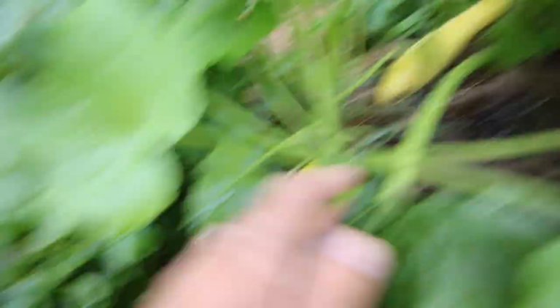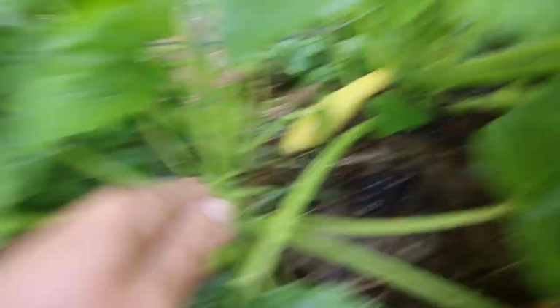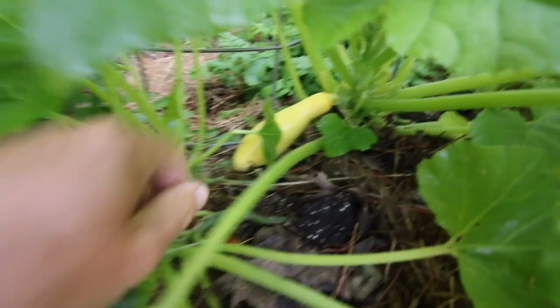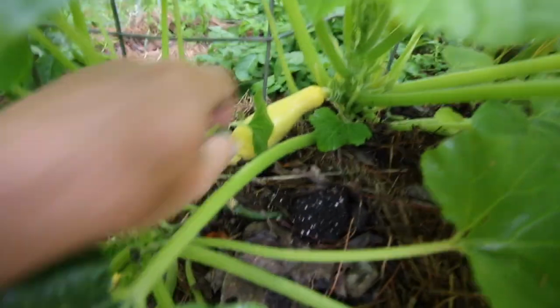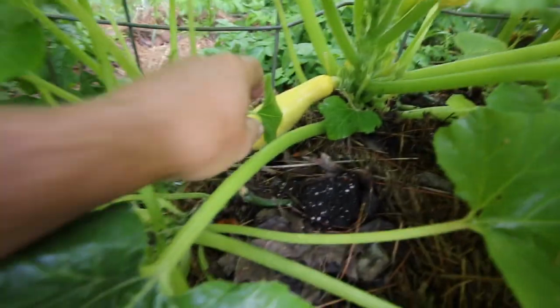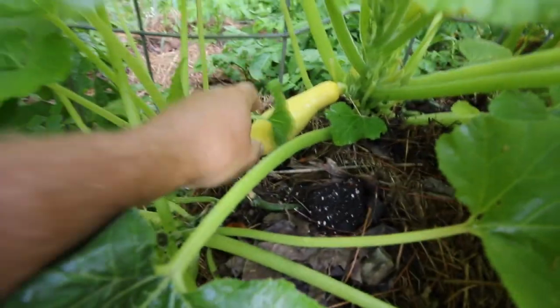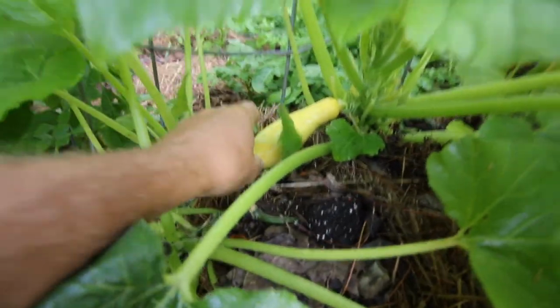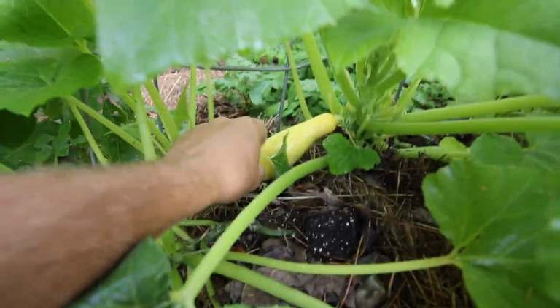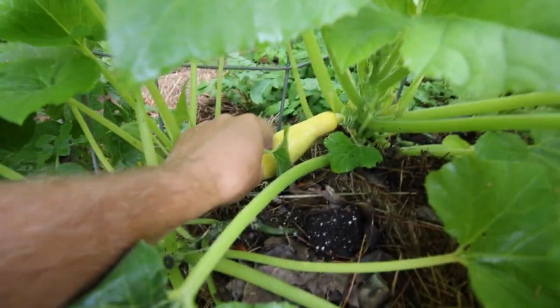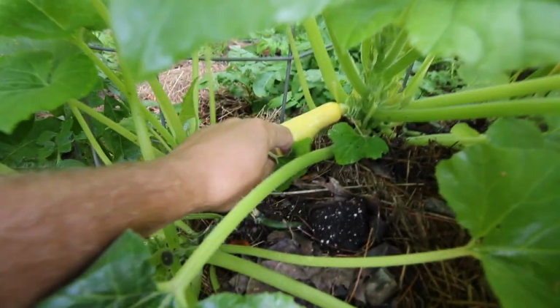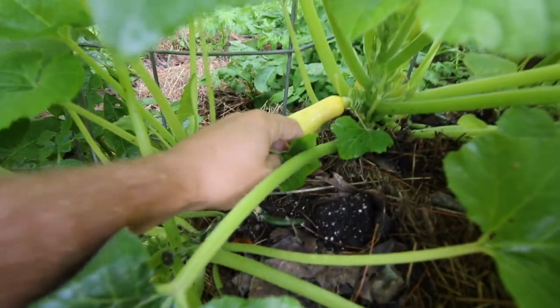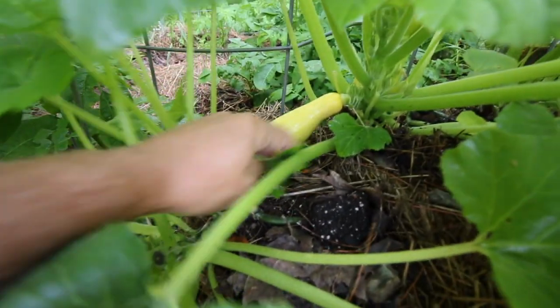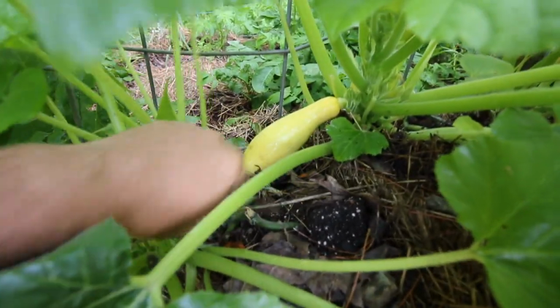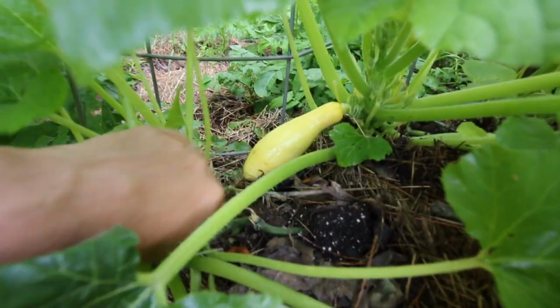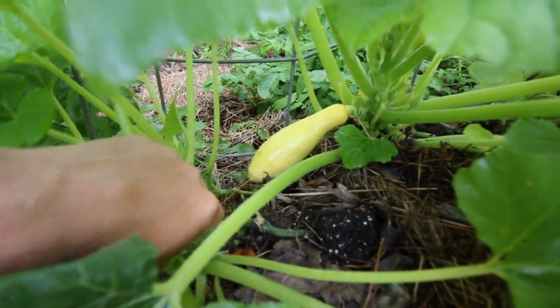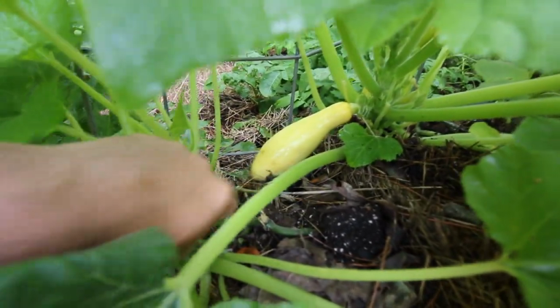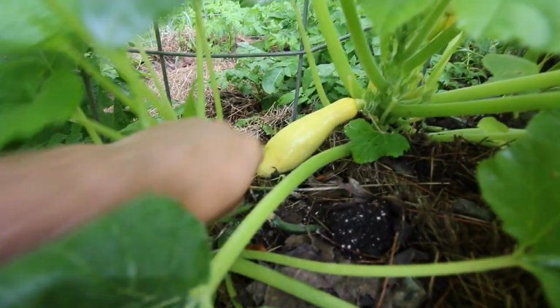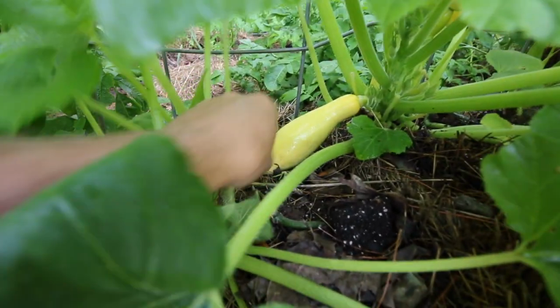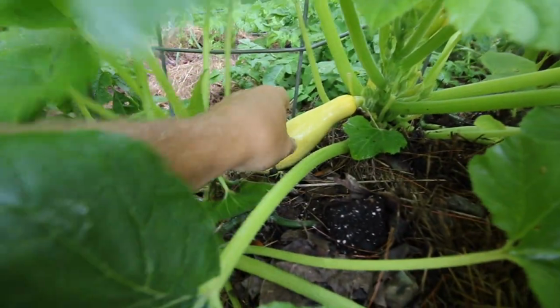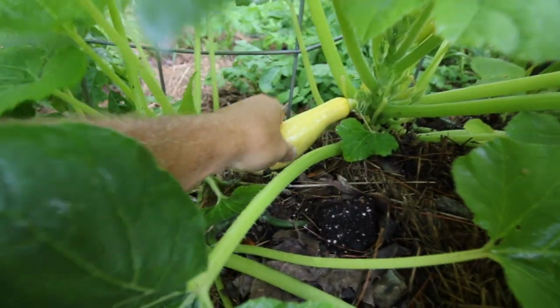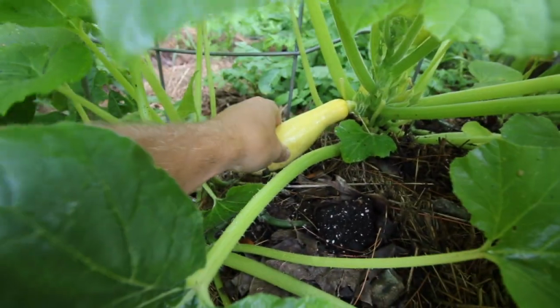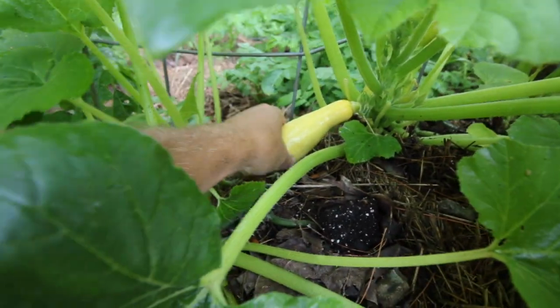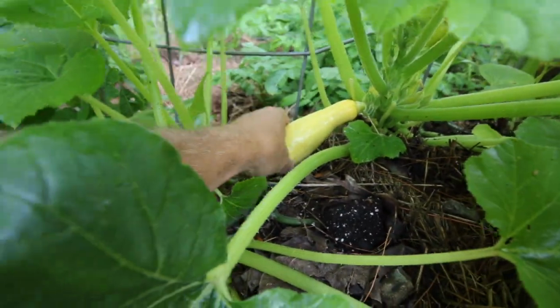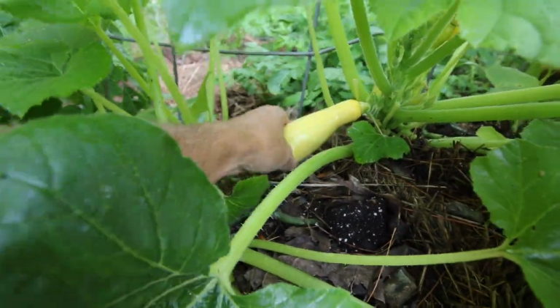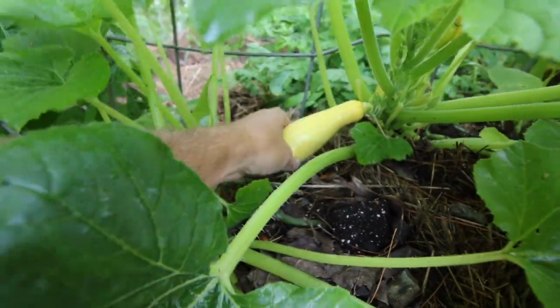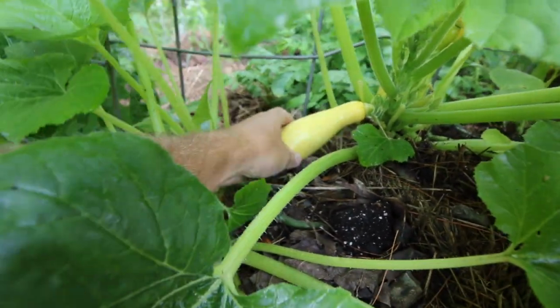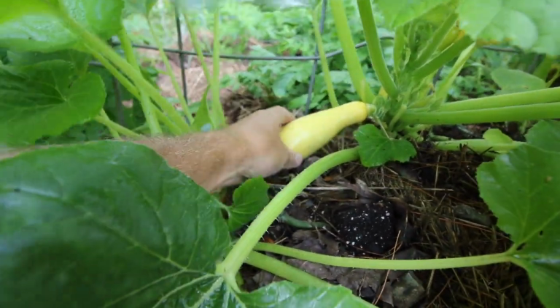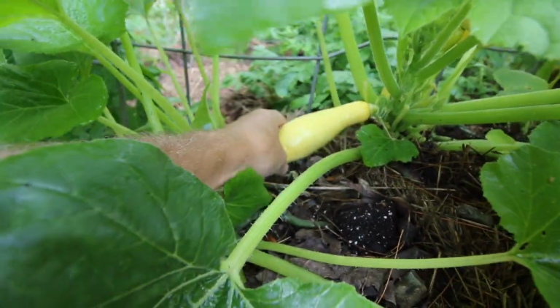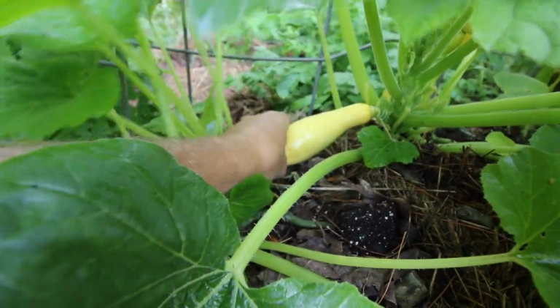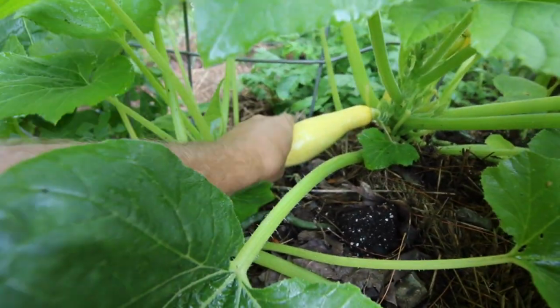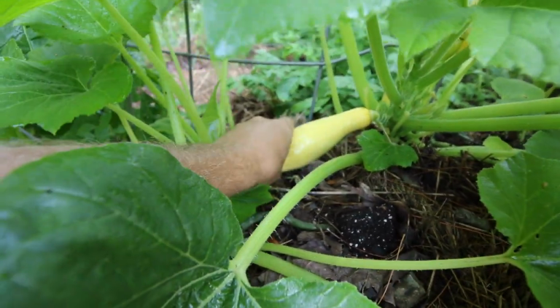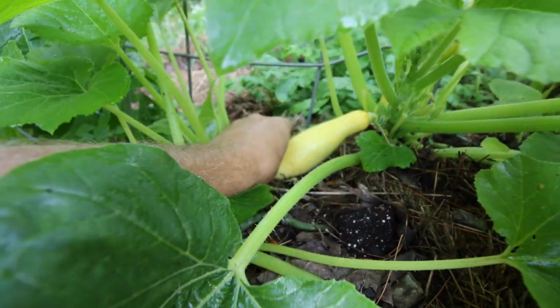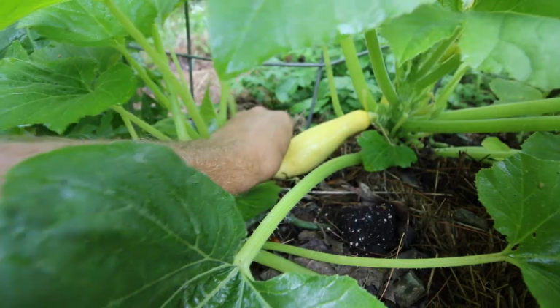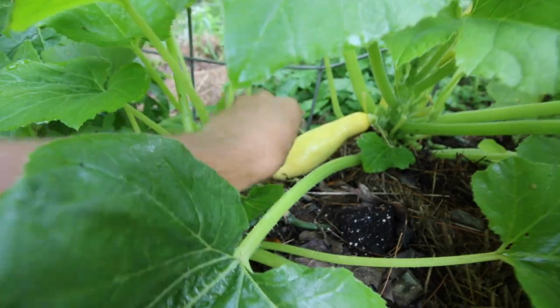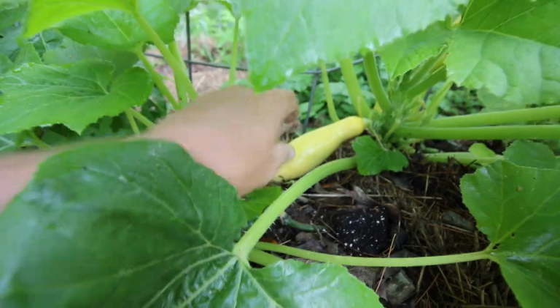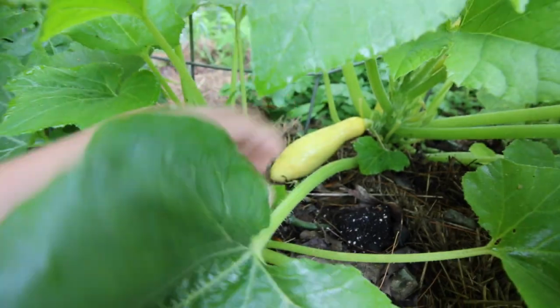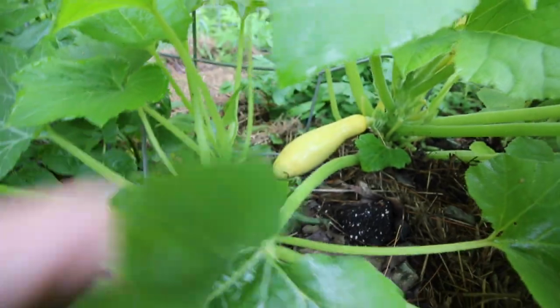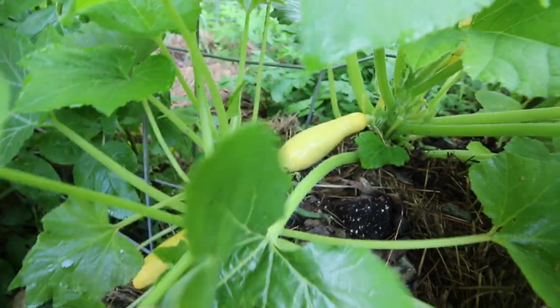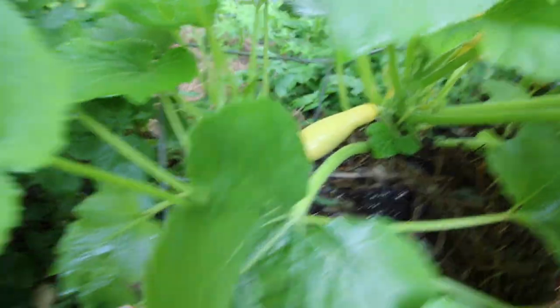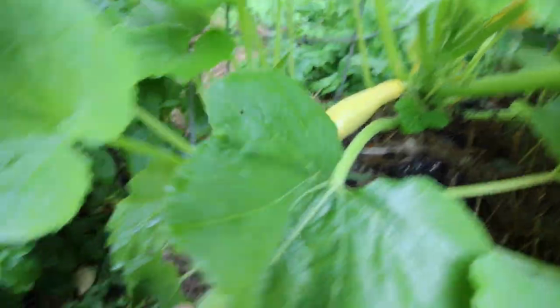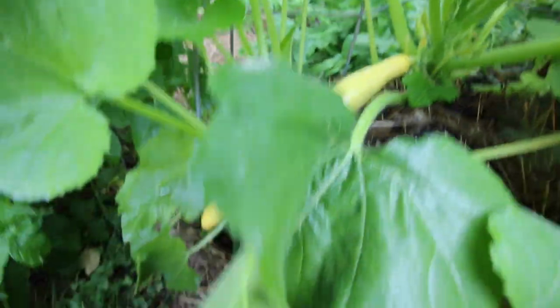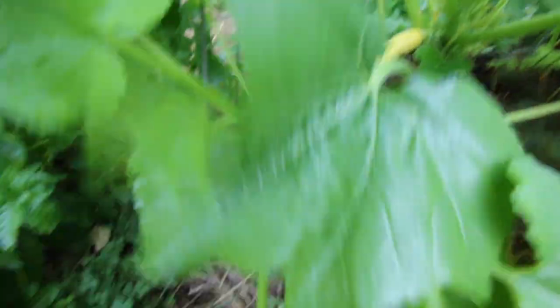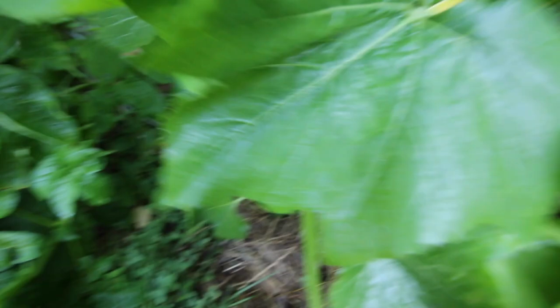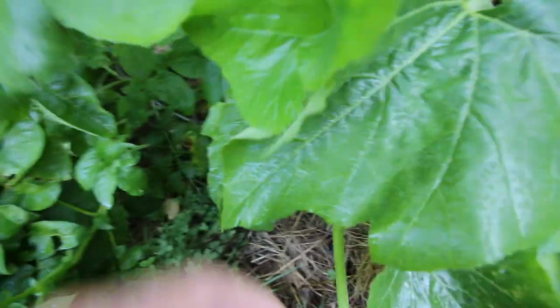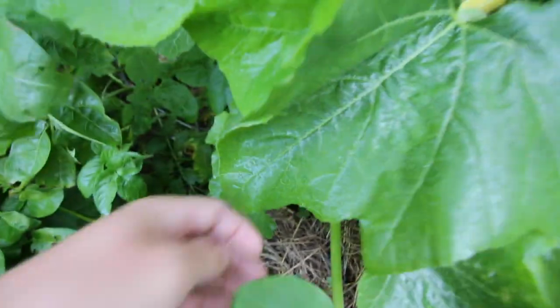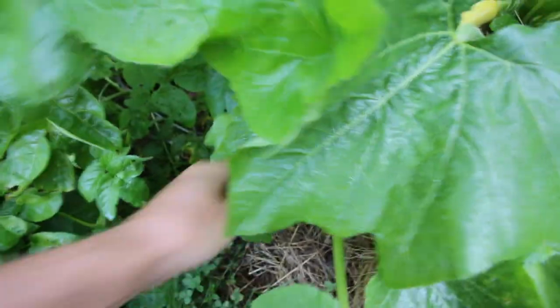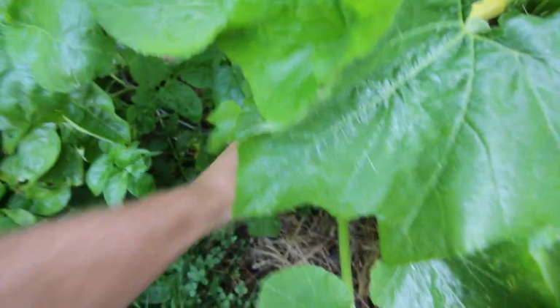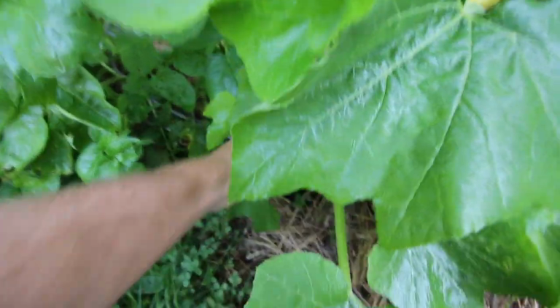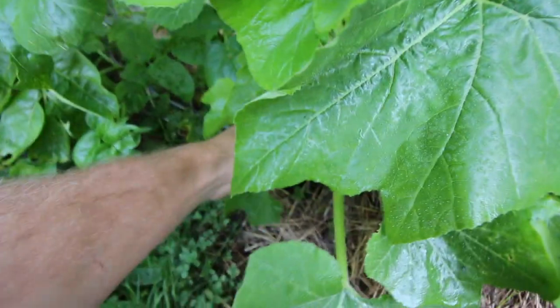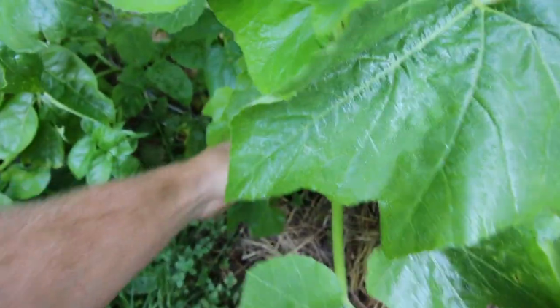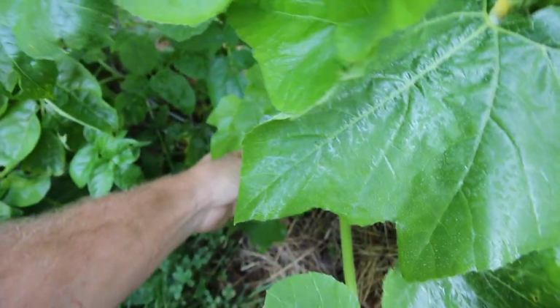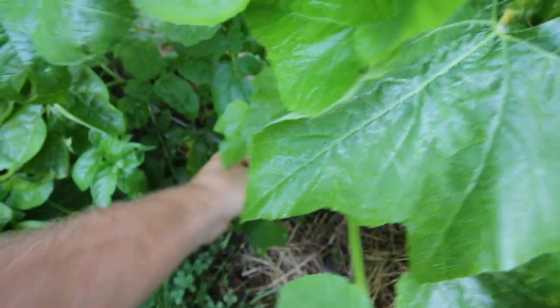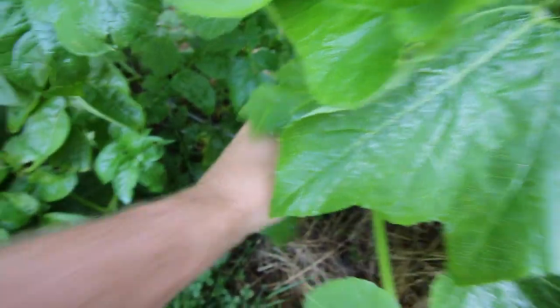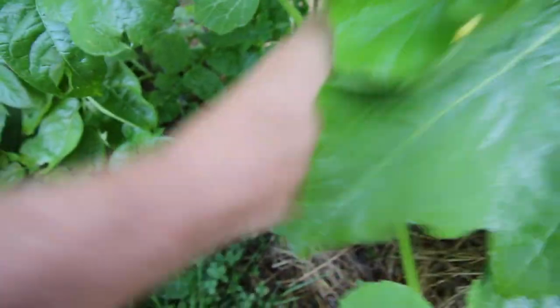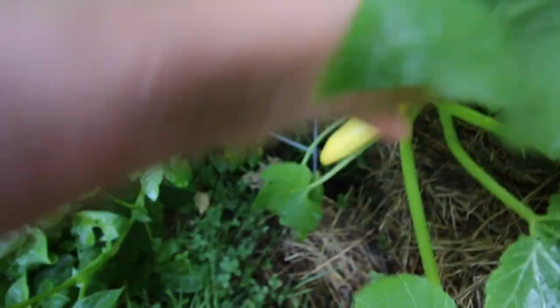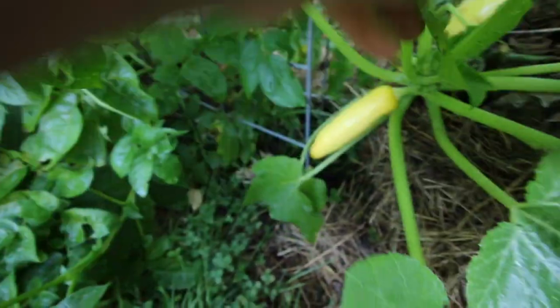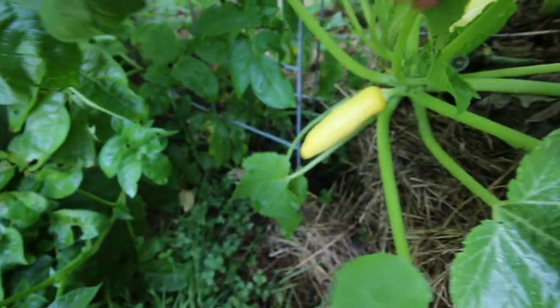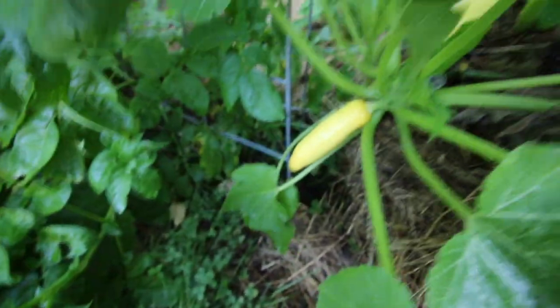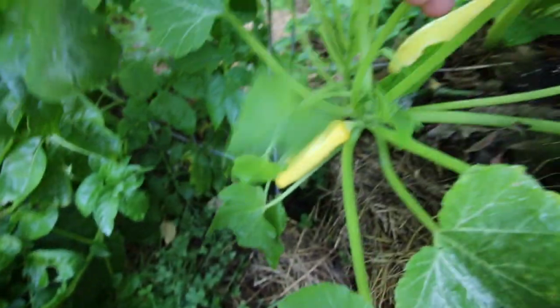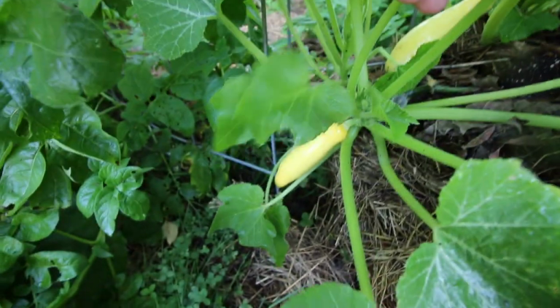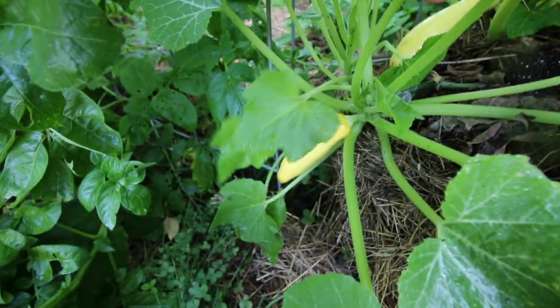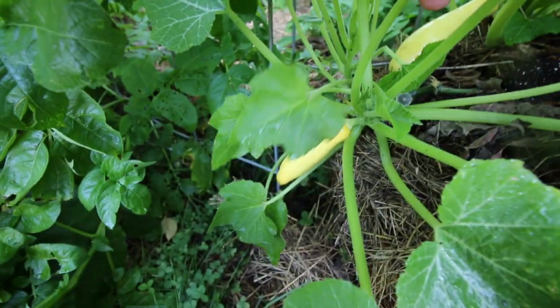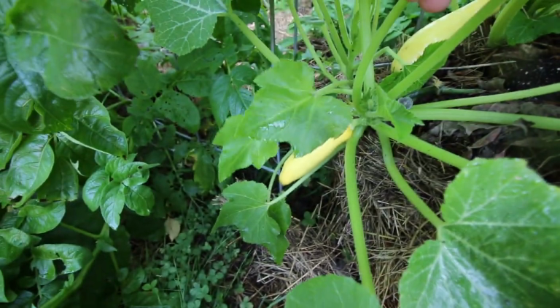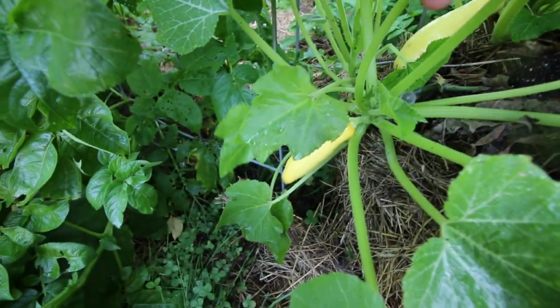Once we're able to pick a couple of our summer squashes, we'll have to cook up the recipe that the Roses were talking about that they really loved.